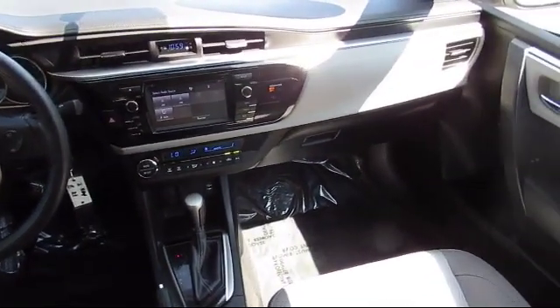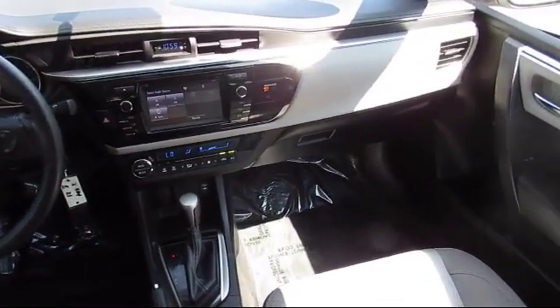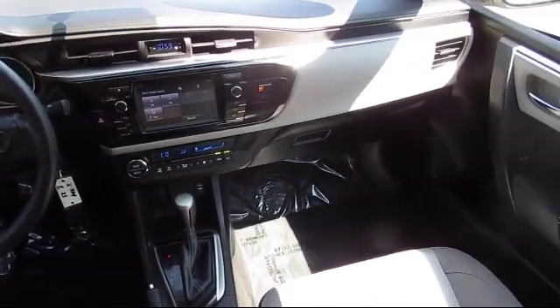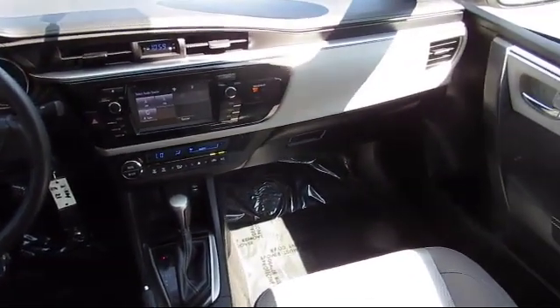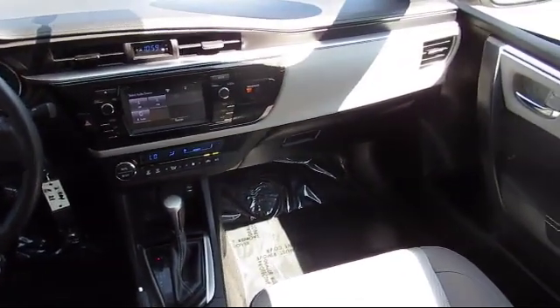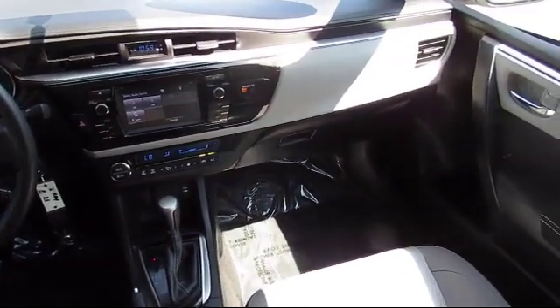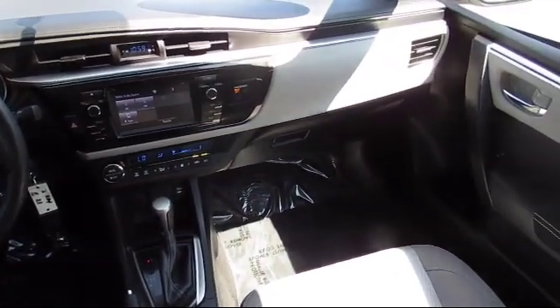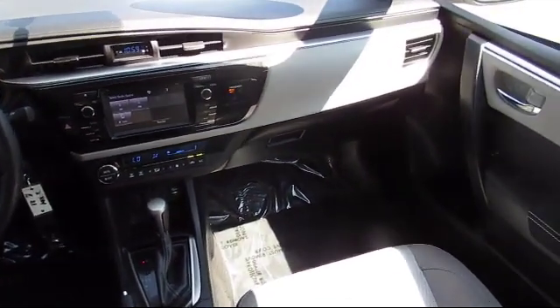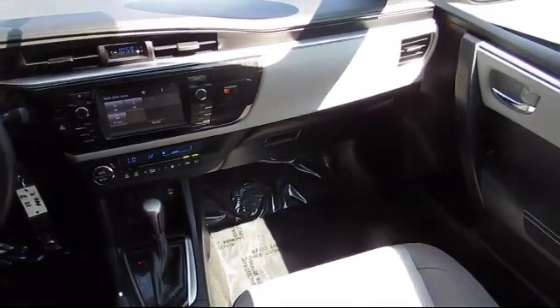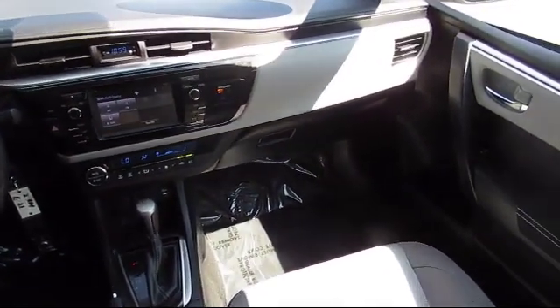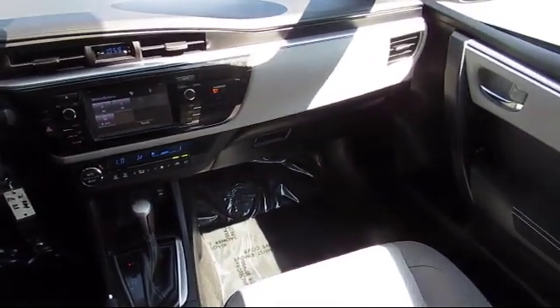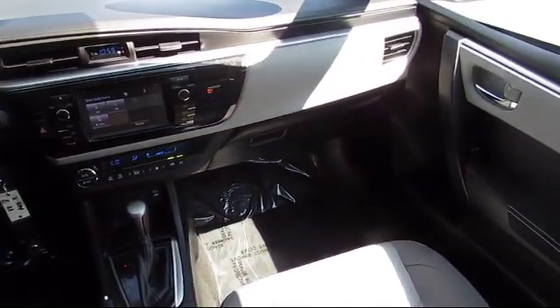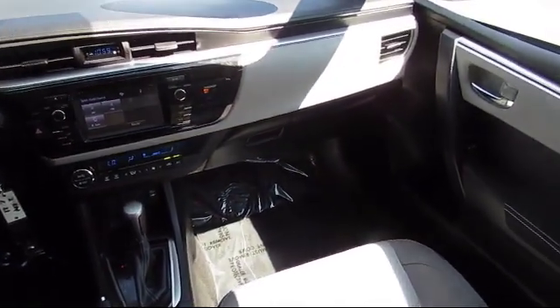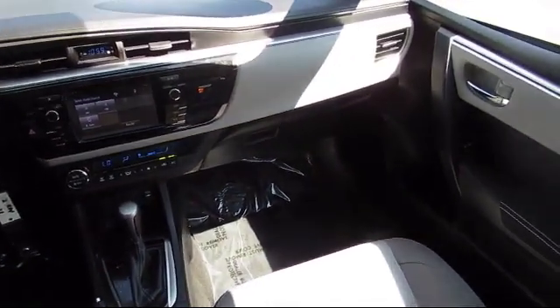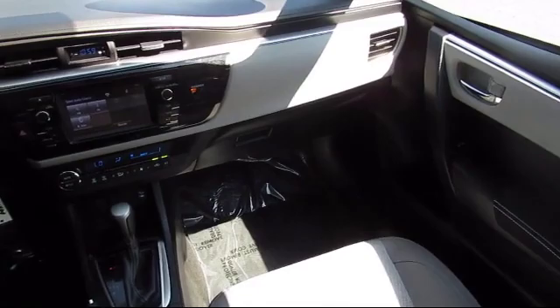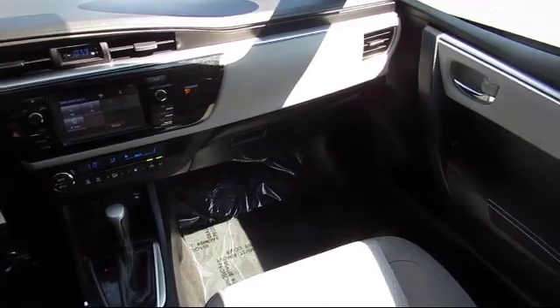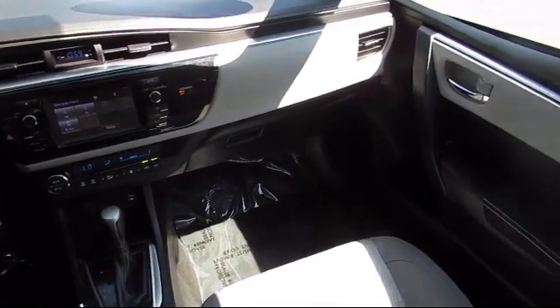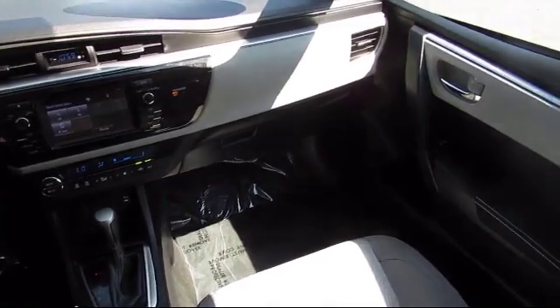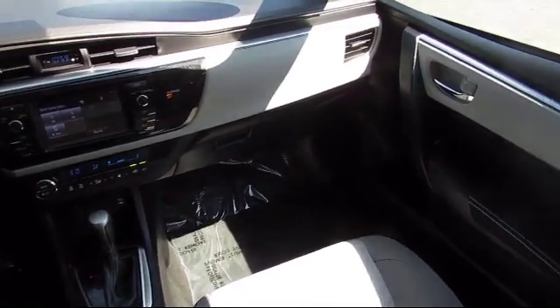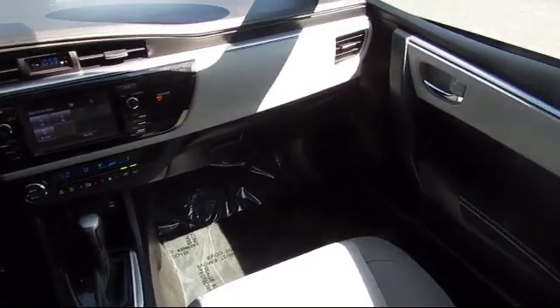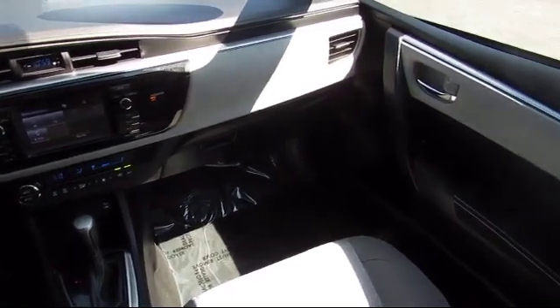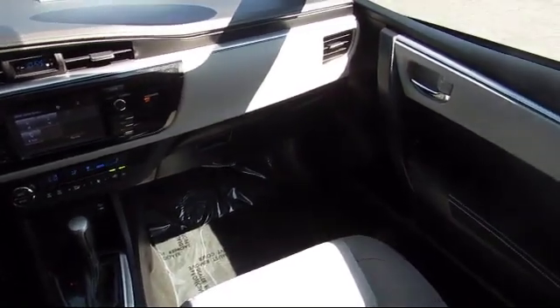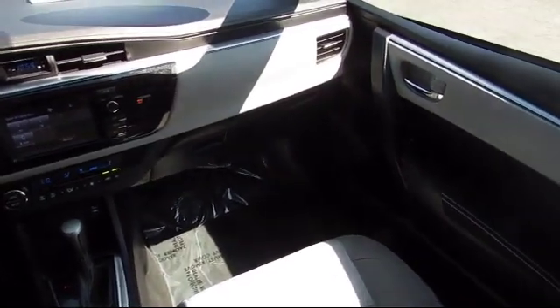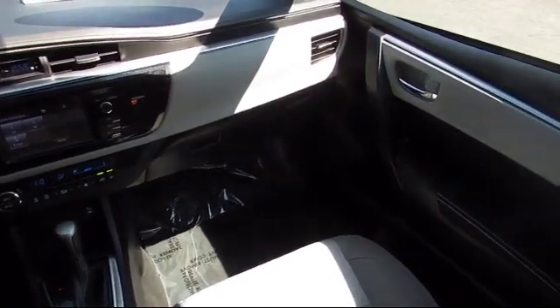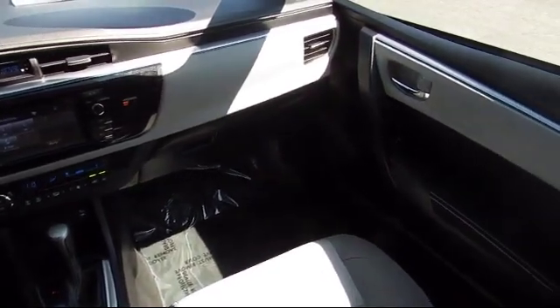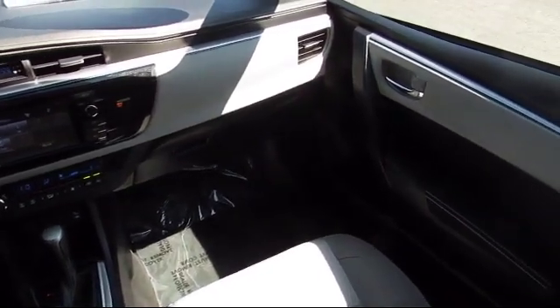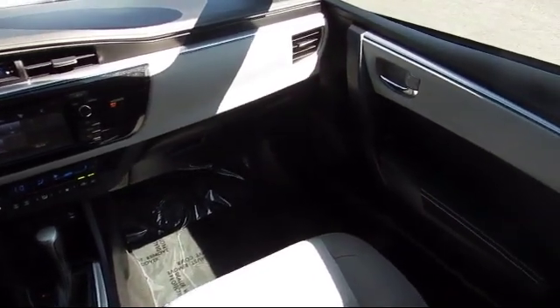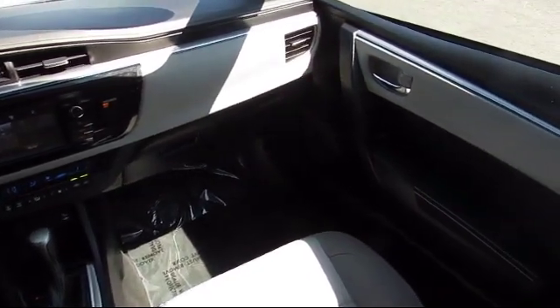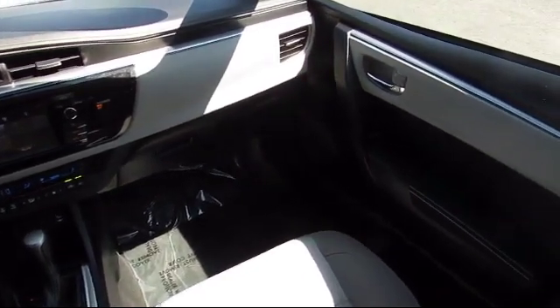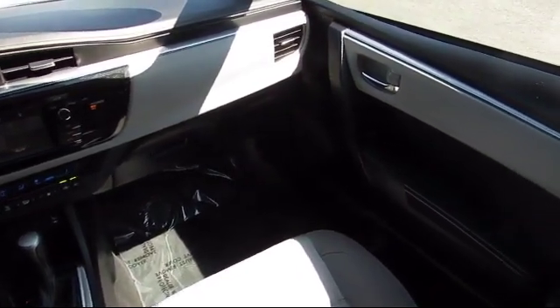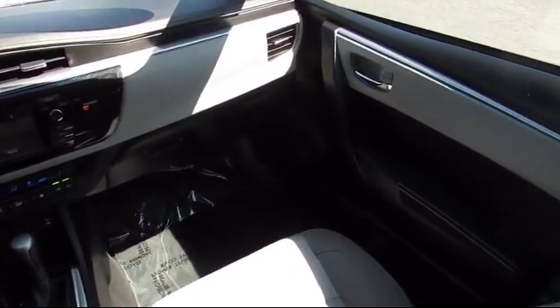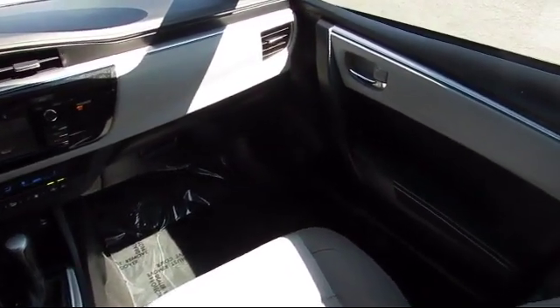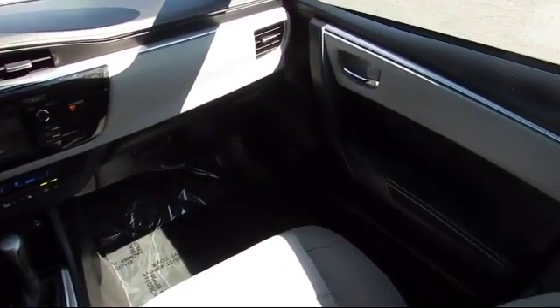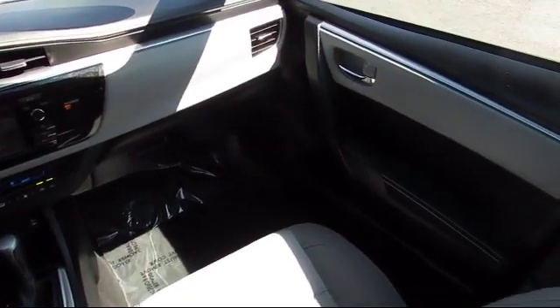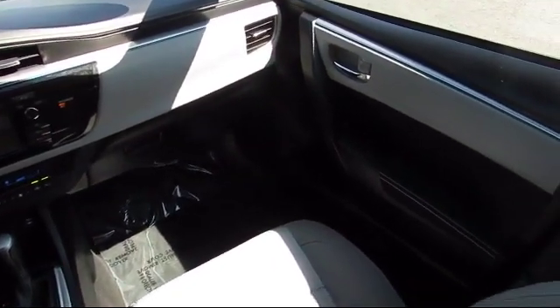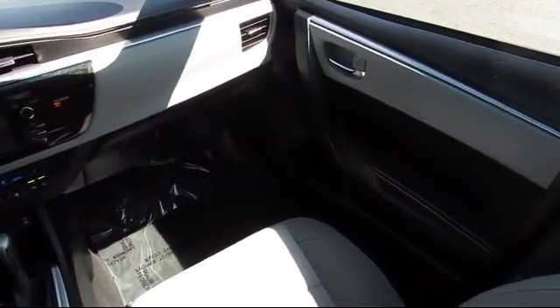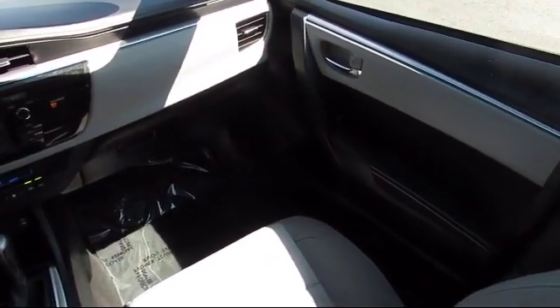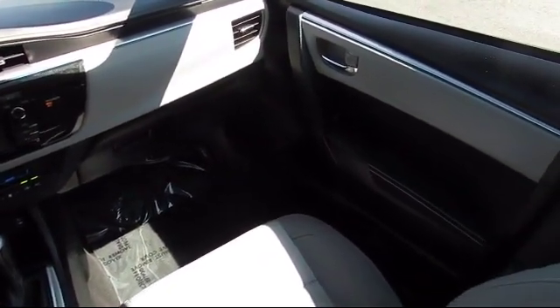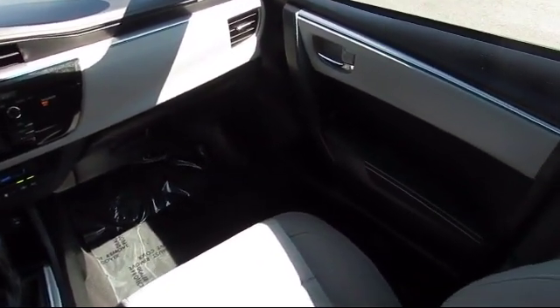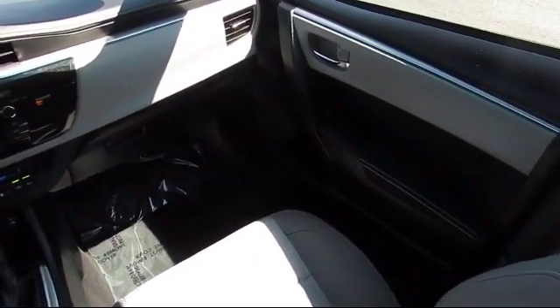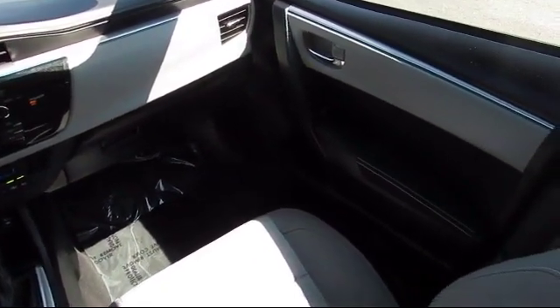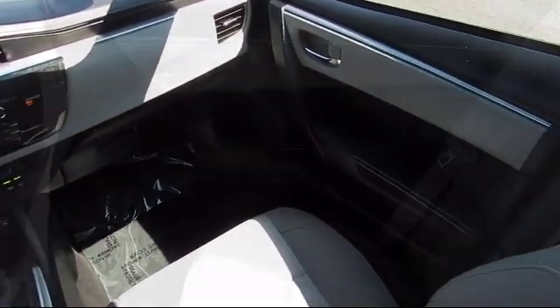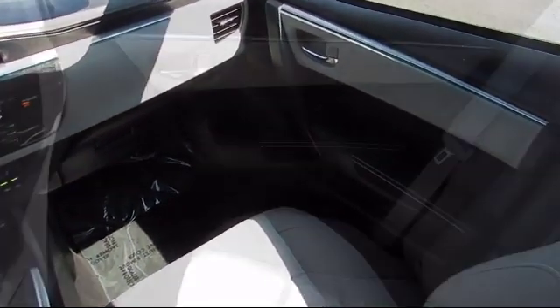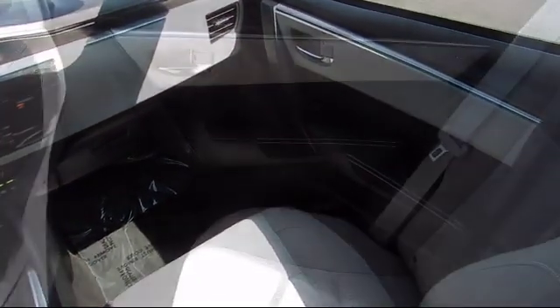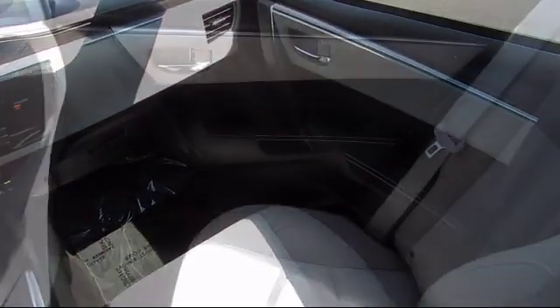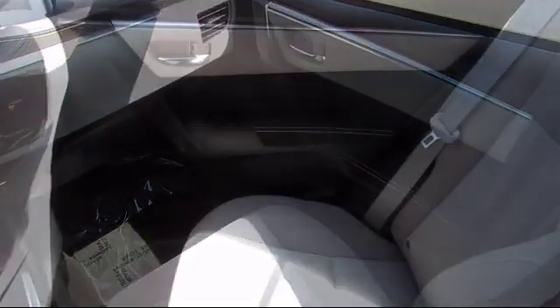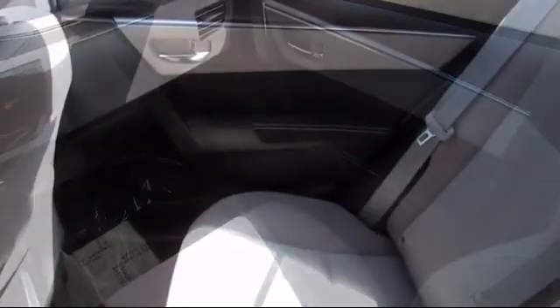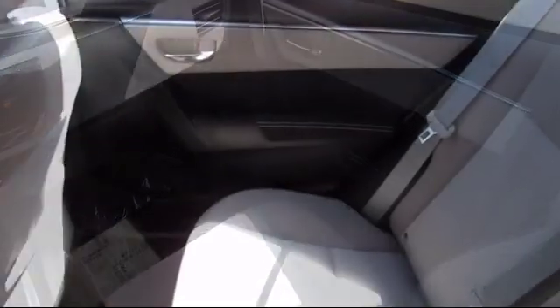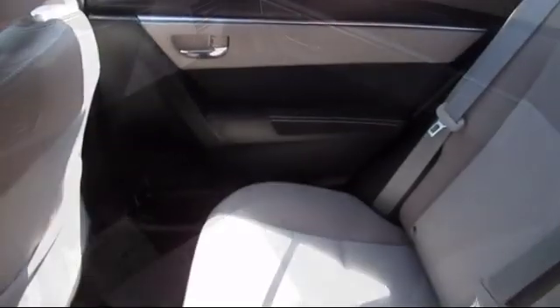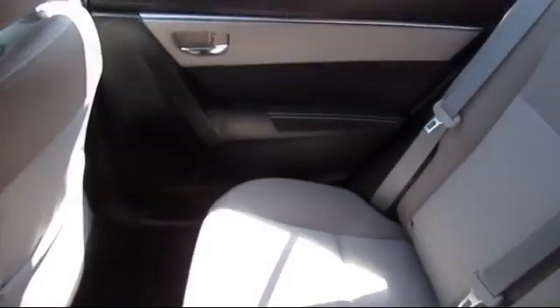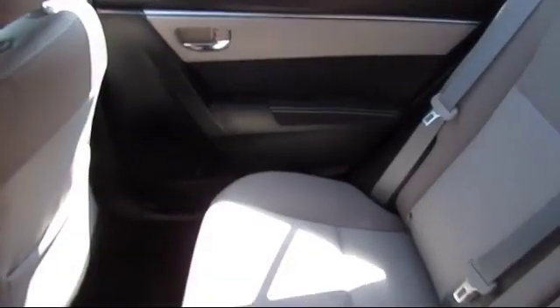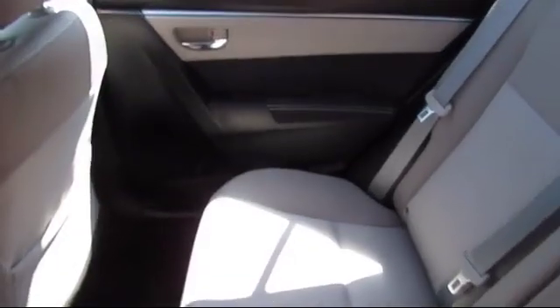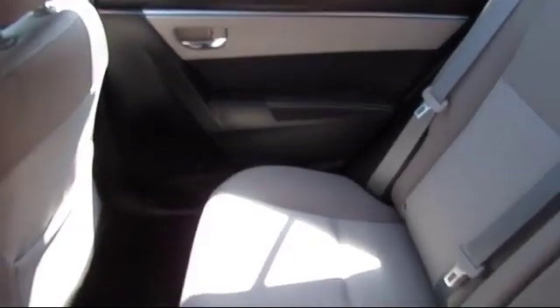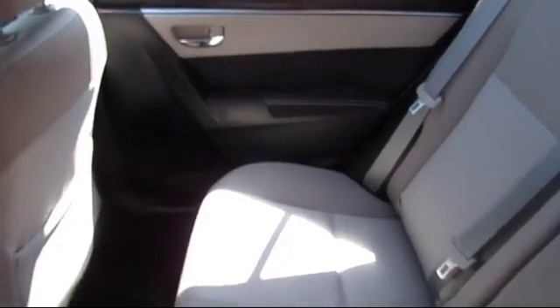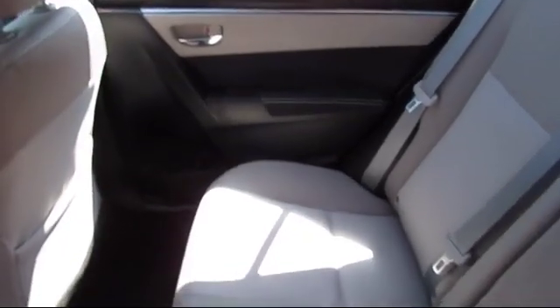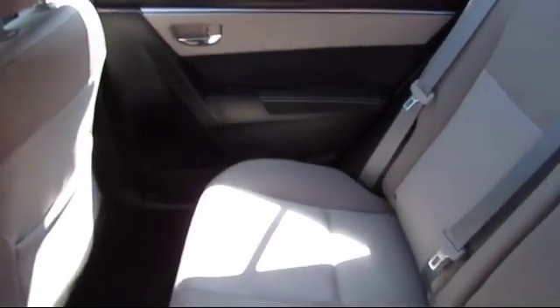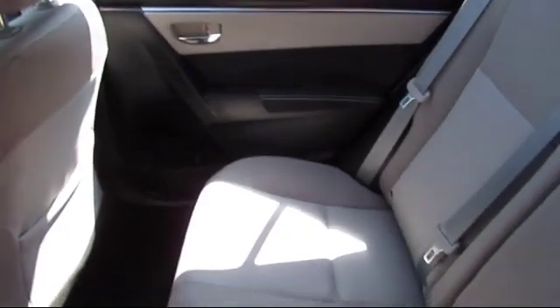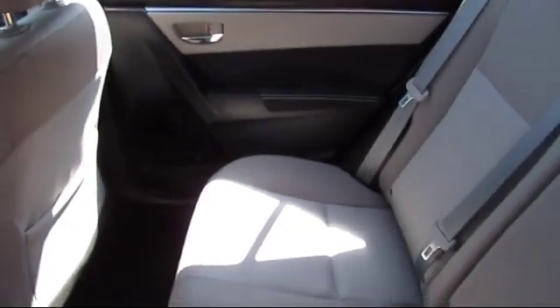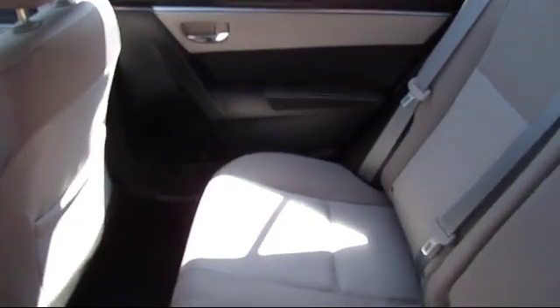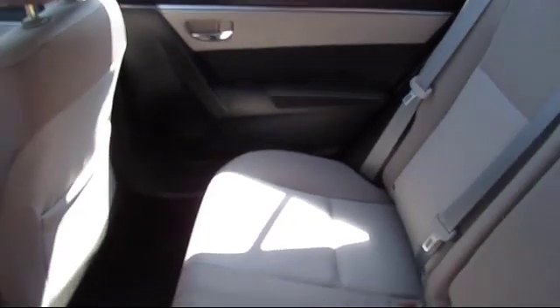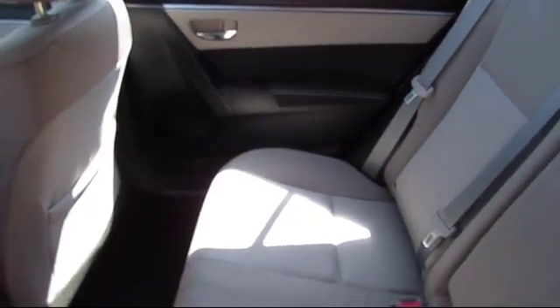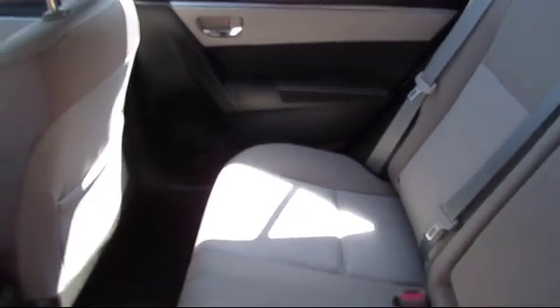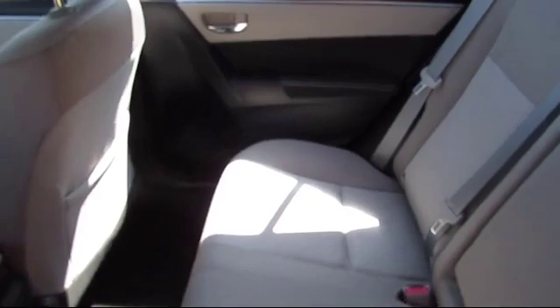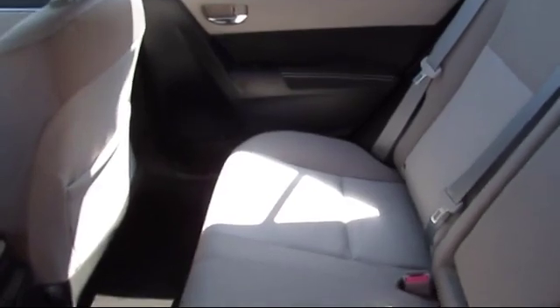Our dedicated staff of Toyota enthusiasts strive to serve you and make your car buying process as quick and hassle-free as possible.